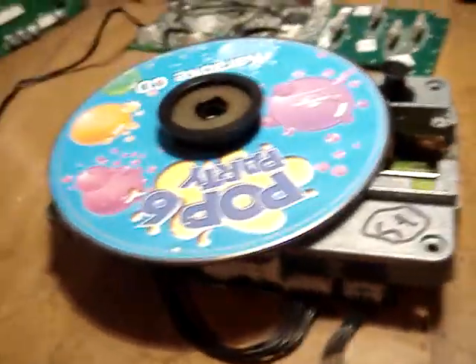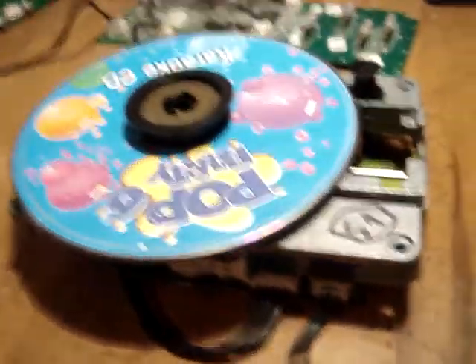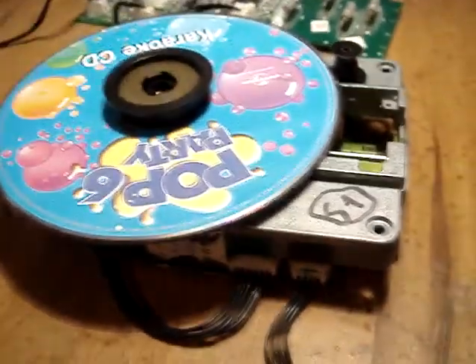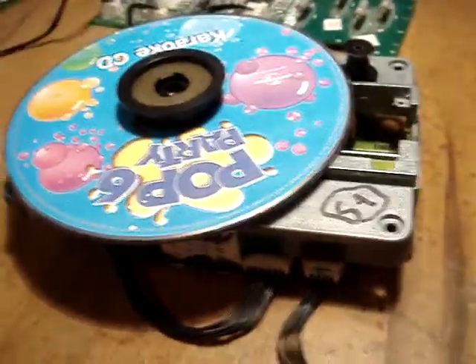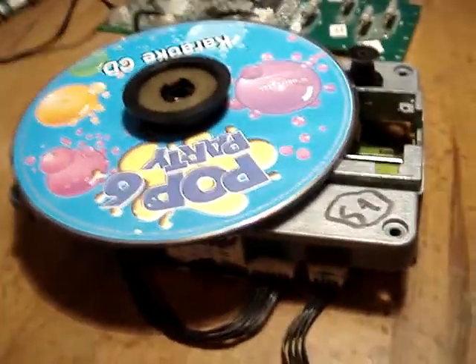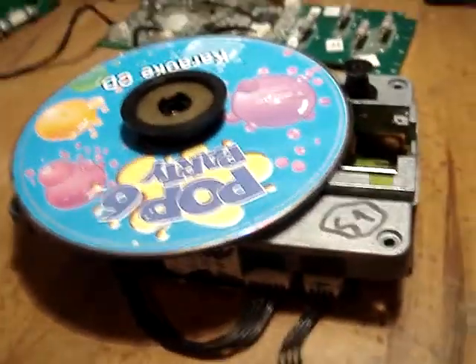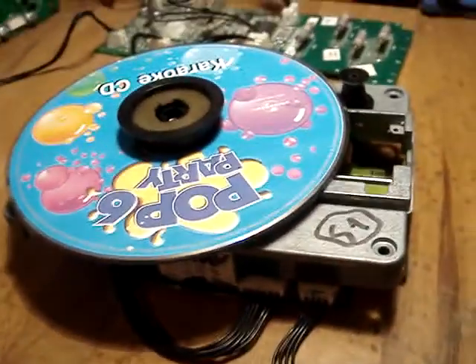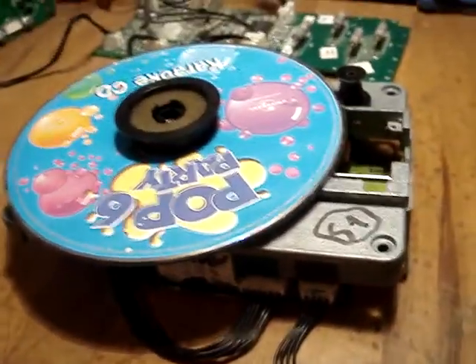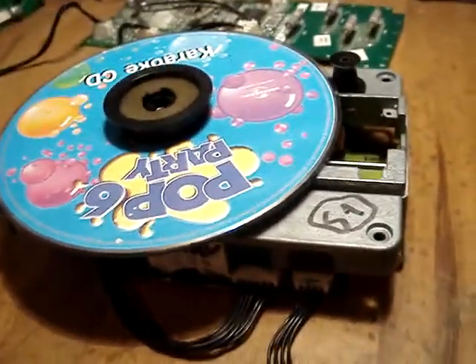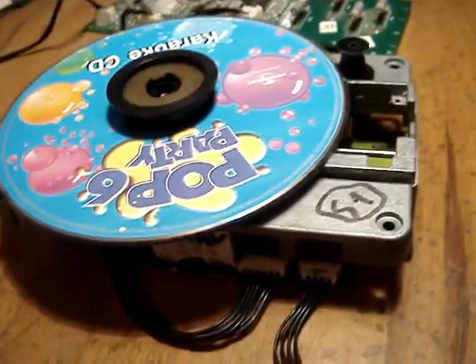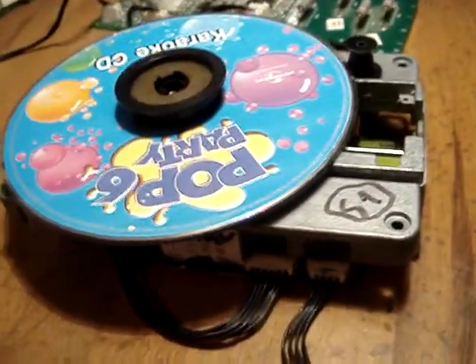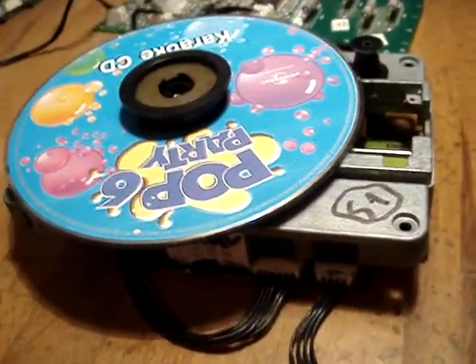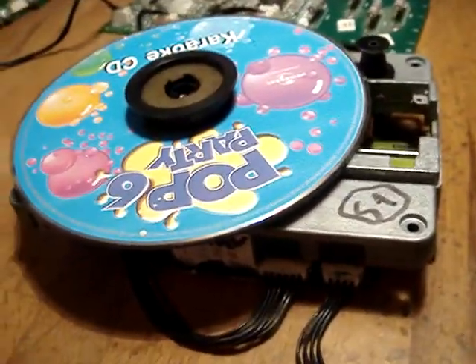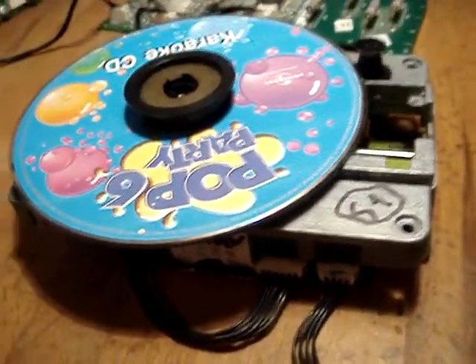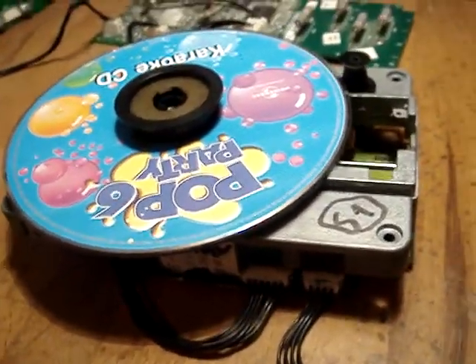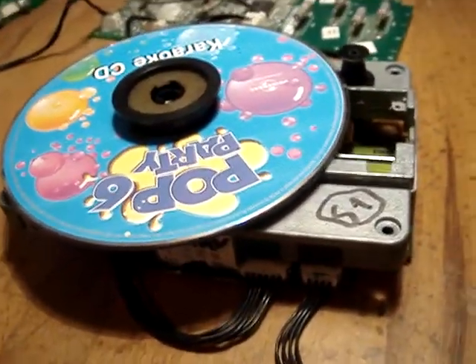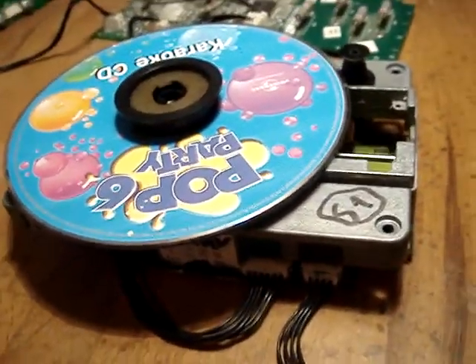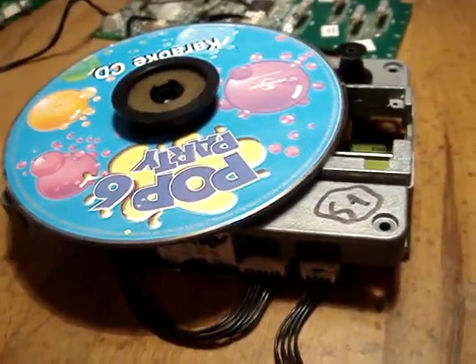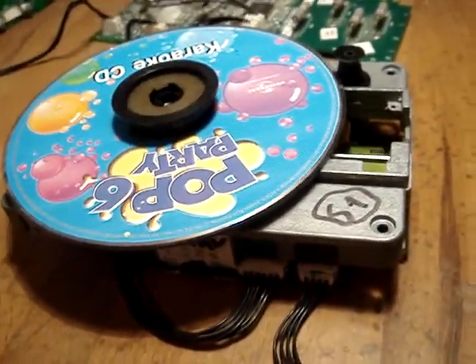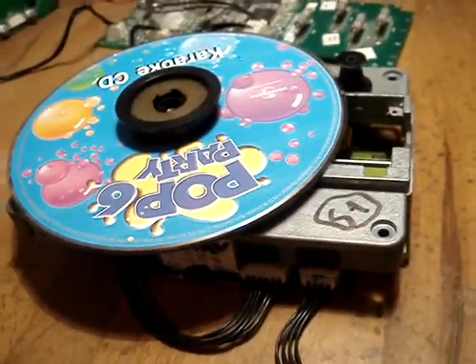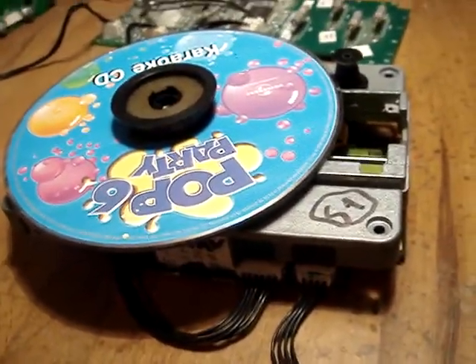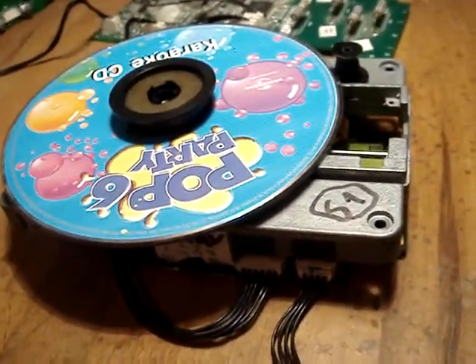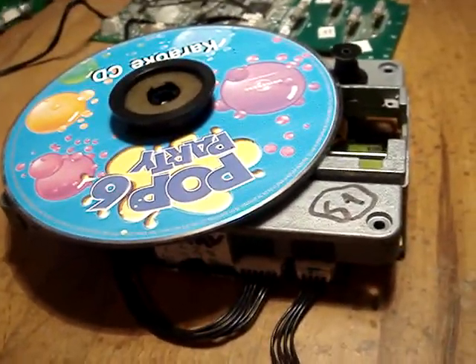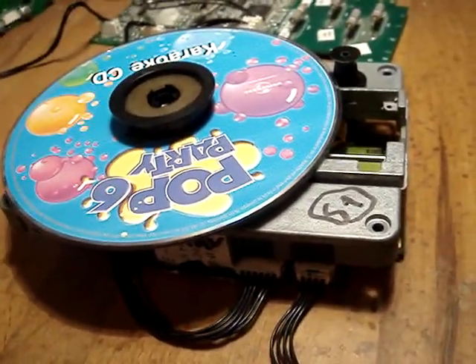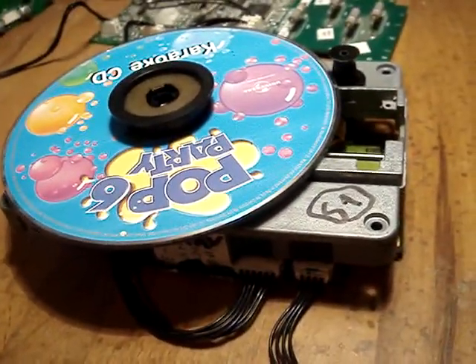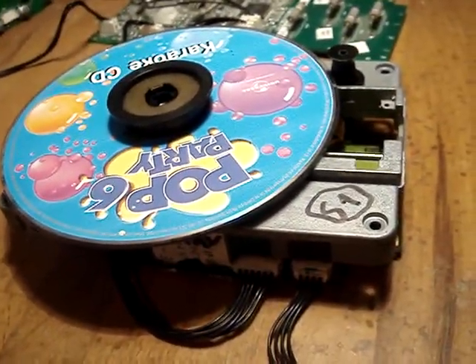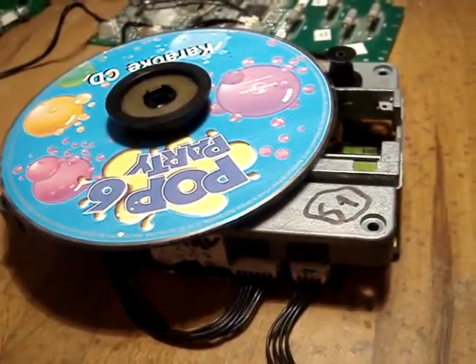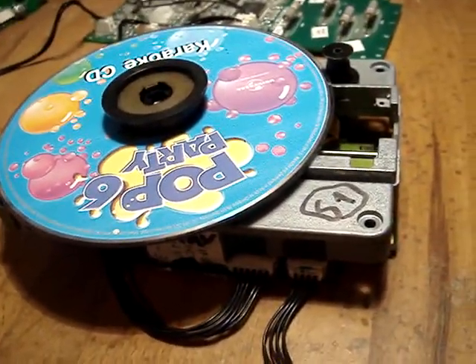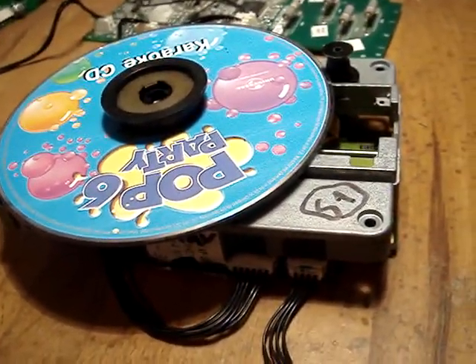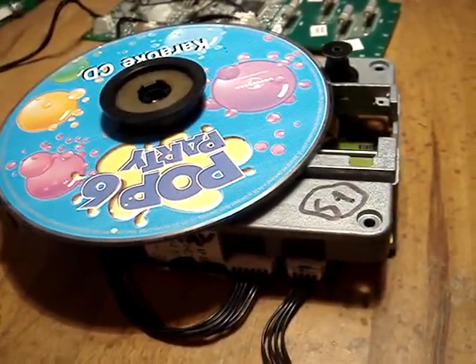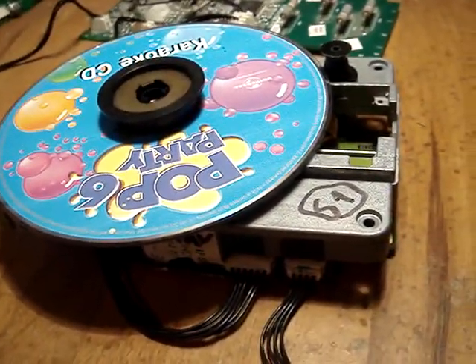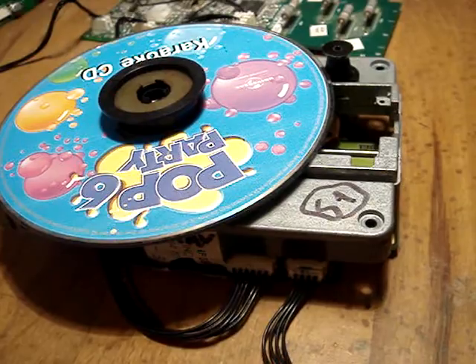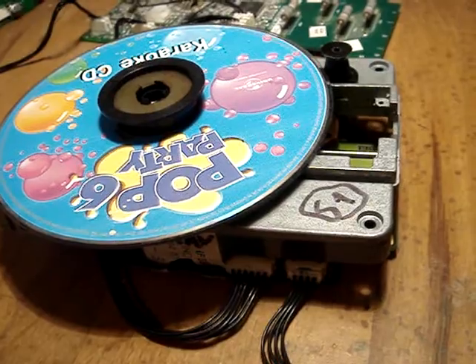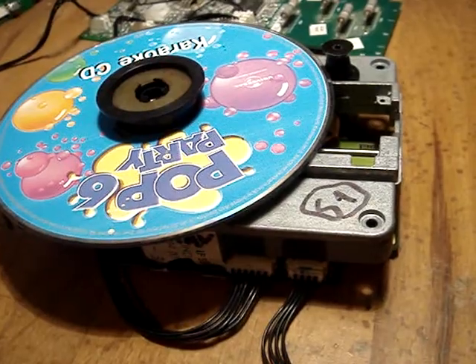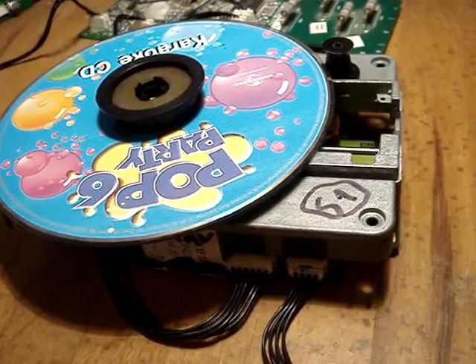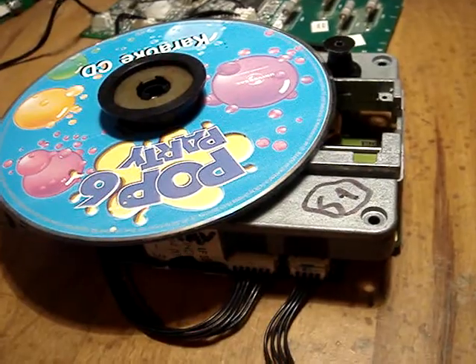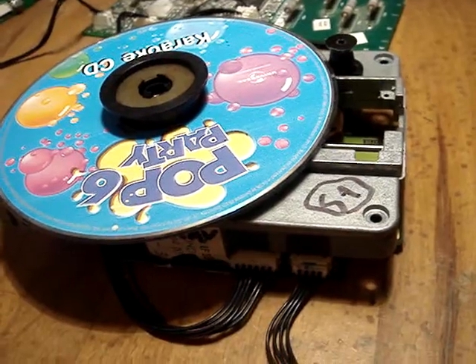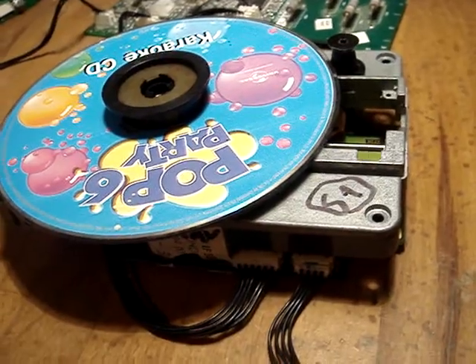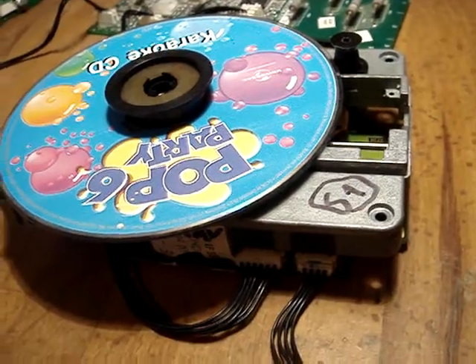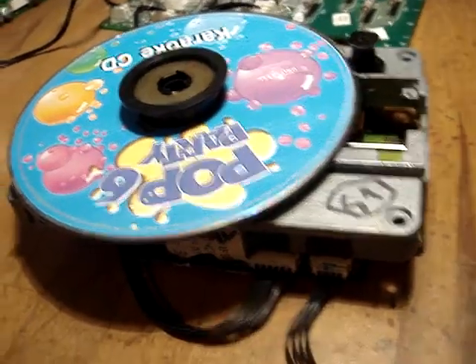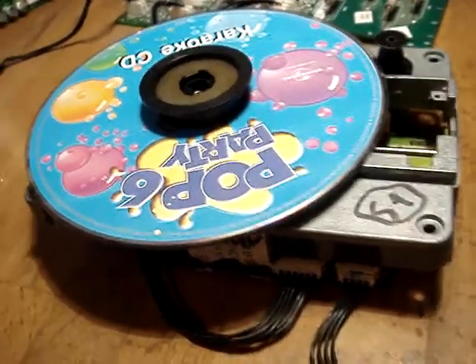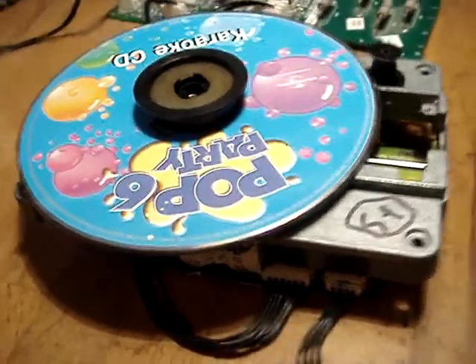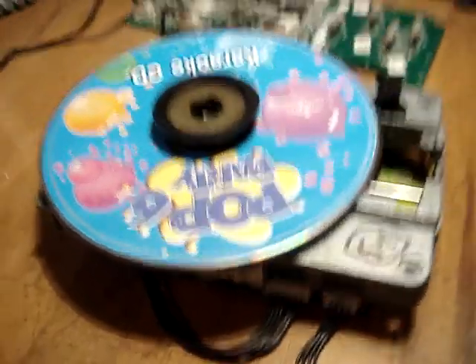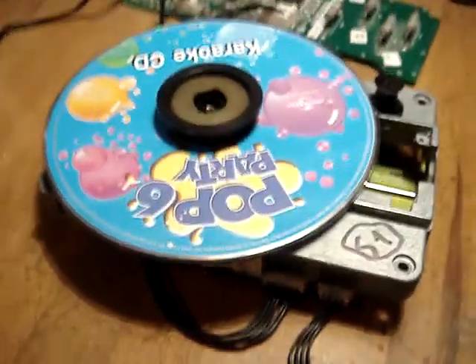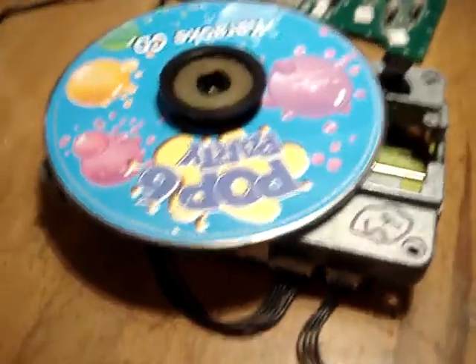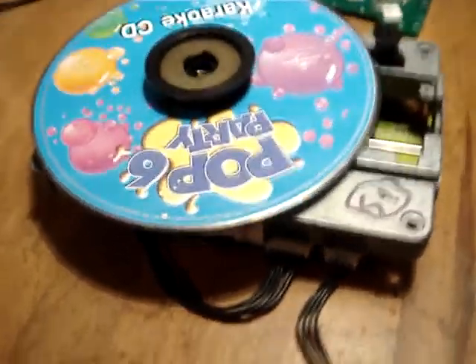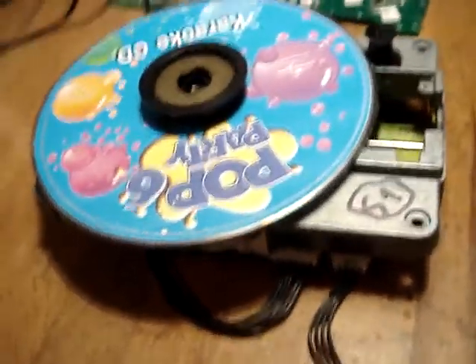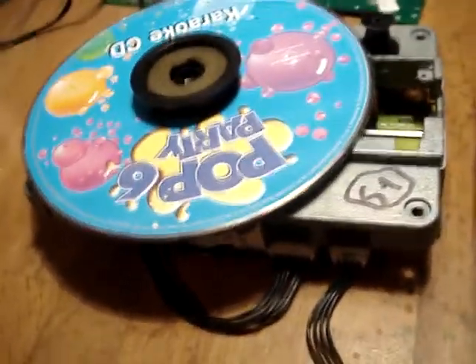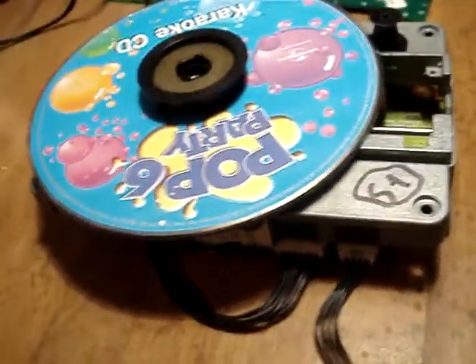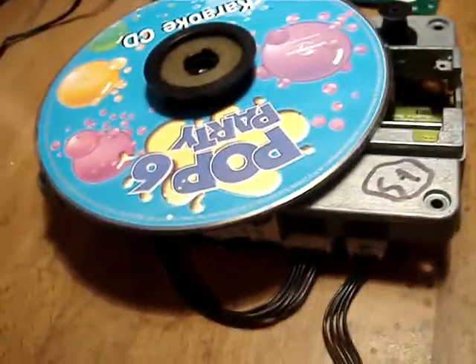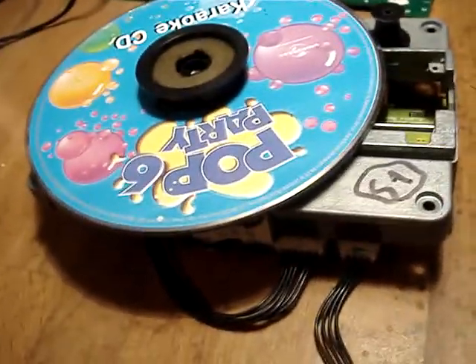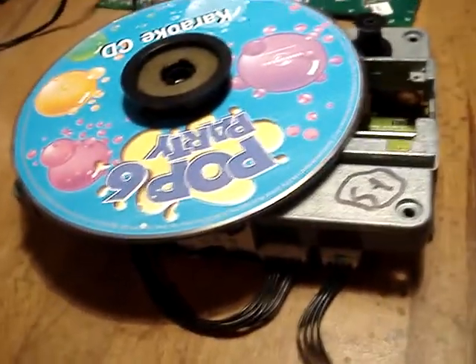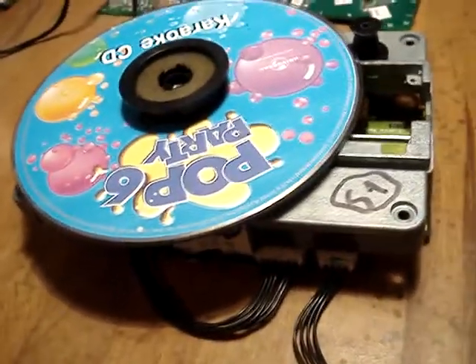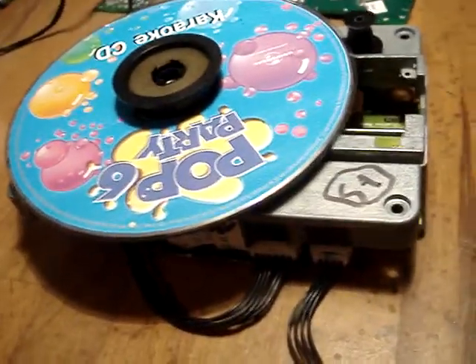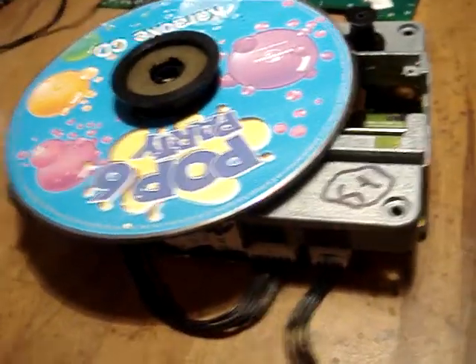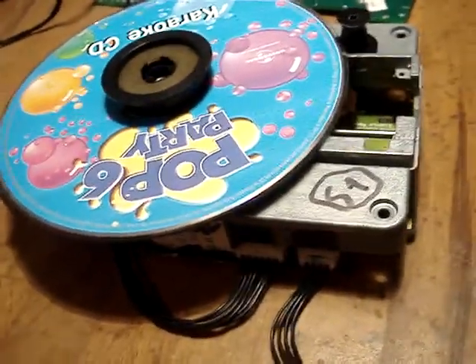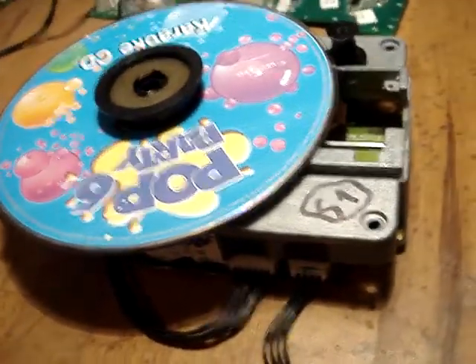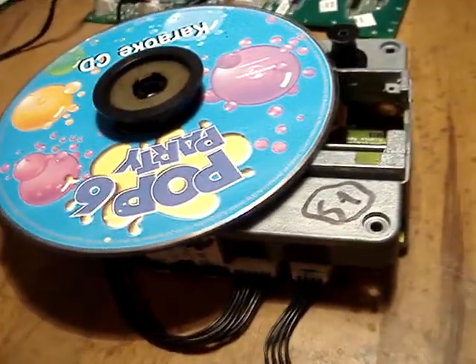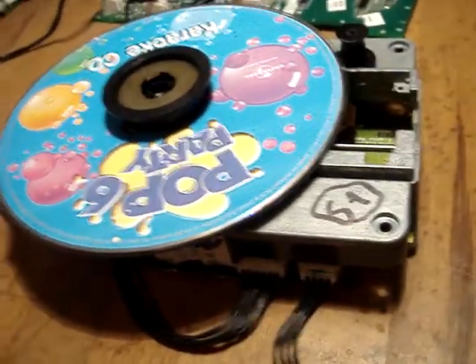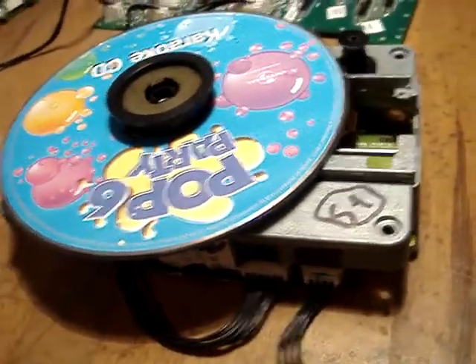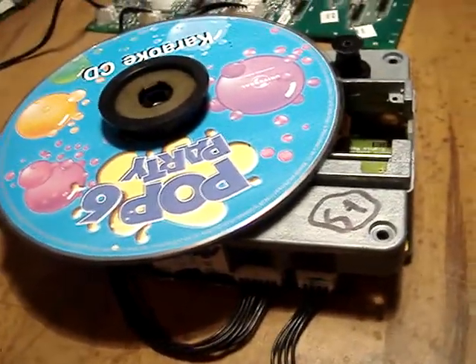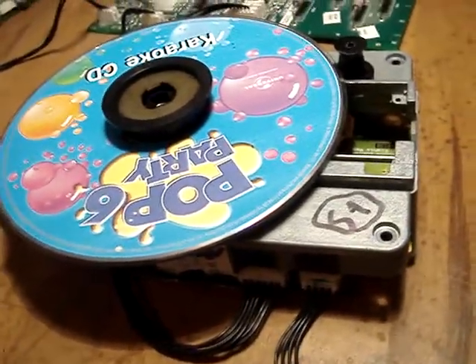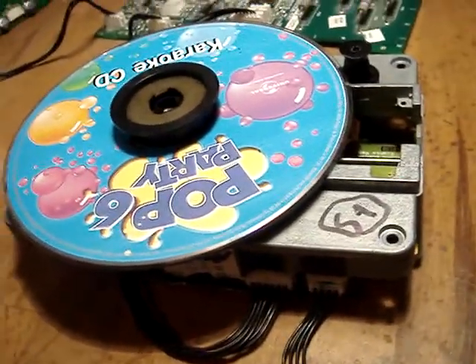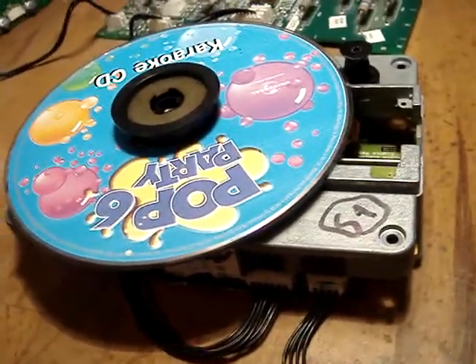Basically I've taken it apart. I checked it before I've done any work, obviously, and it was dead as a dodo. So I've taken it apart.